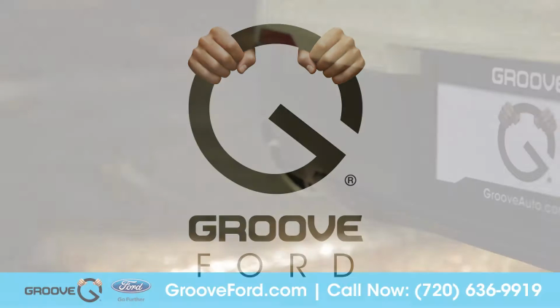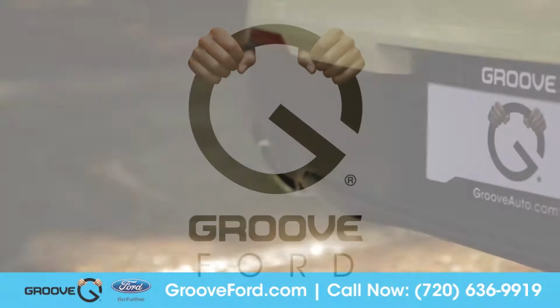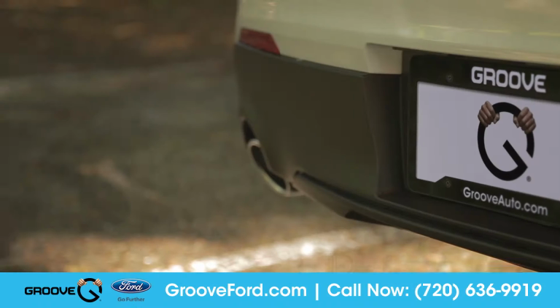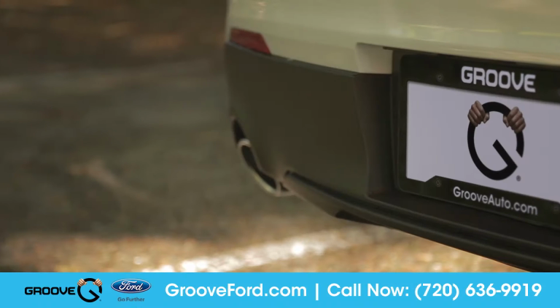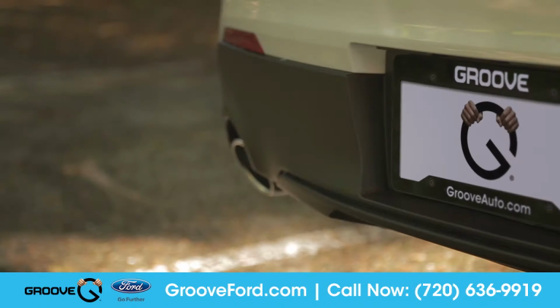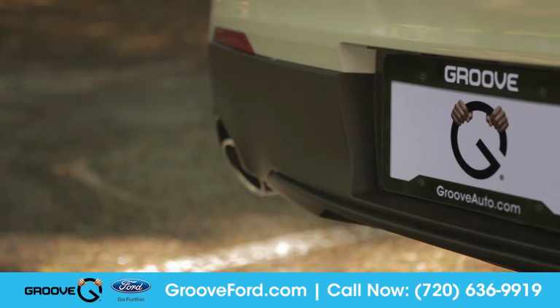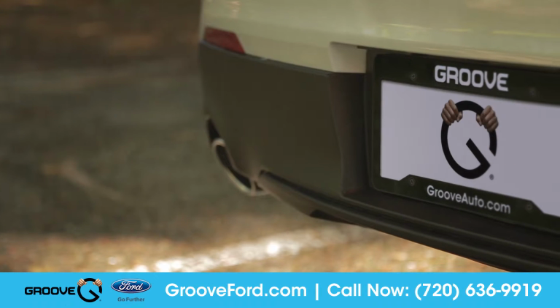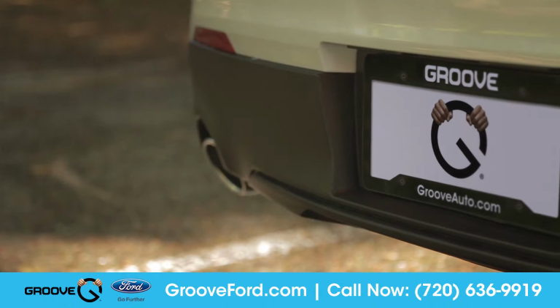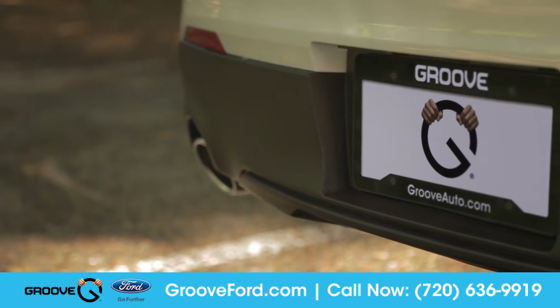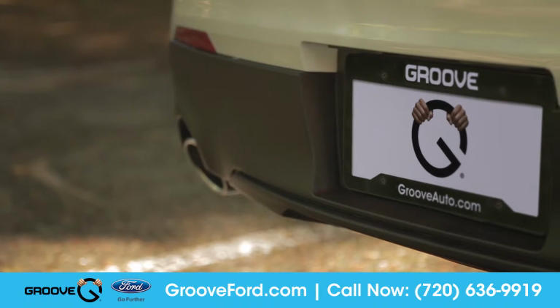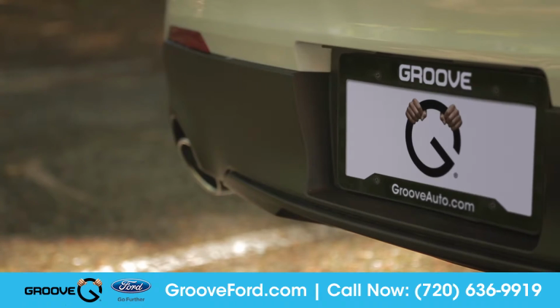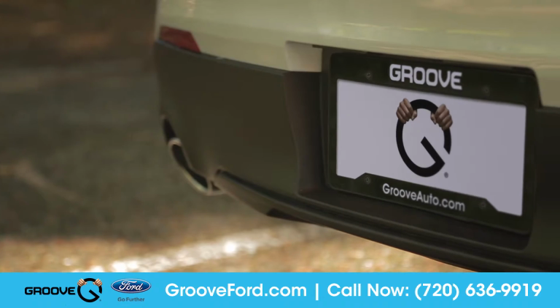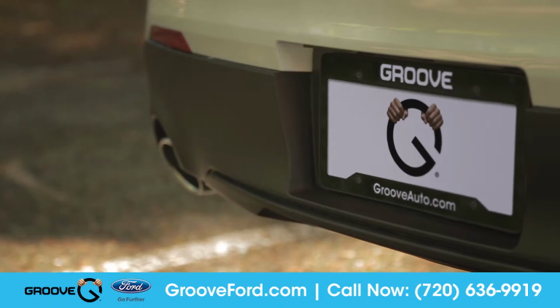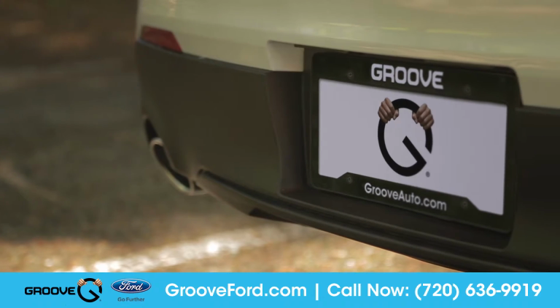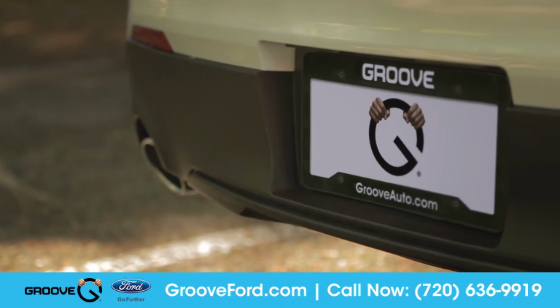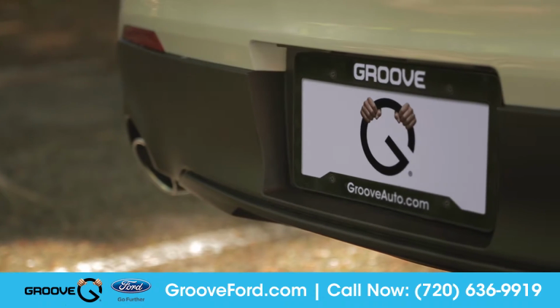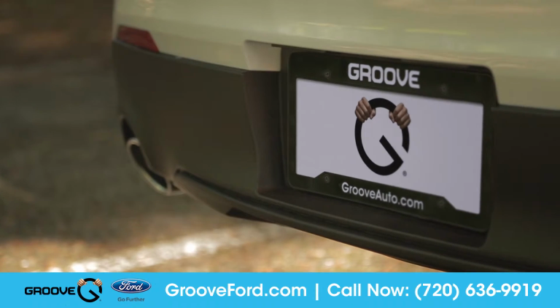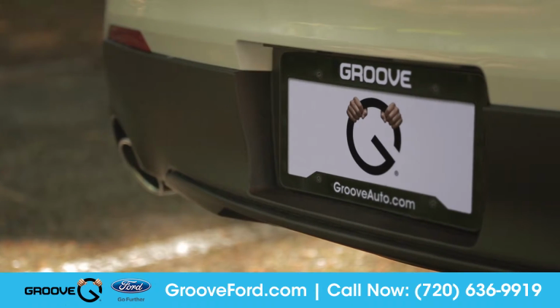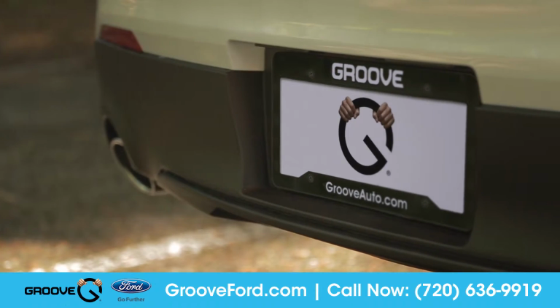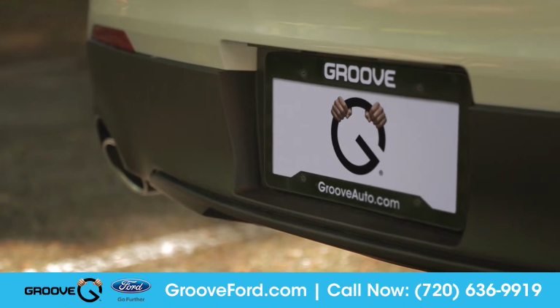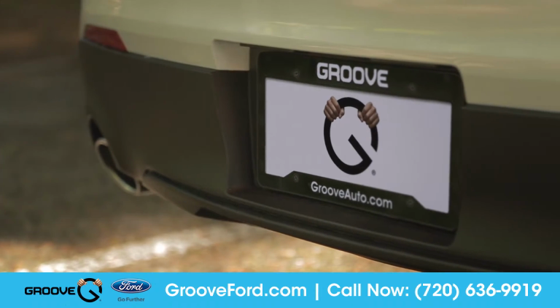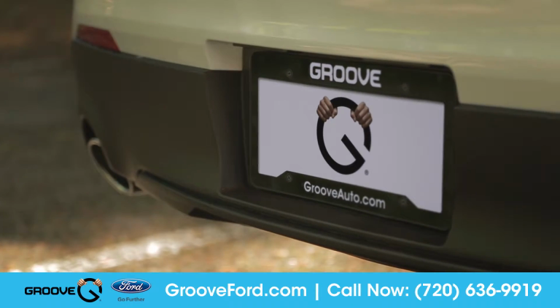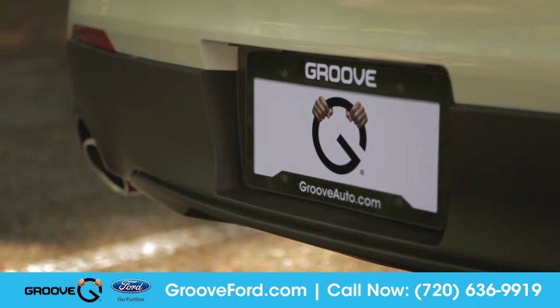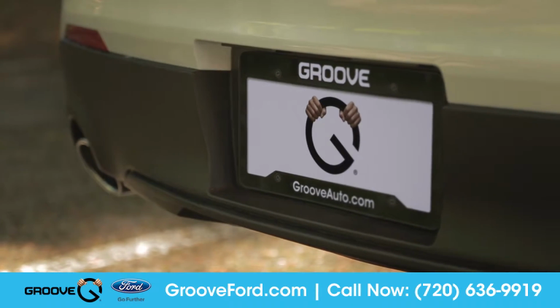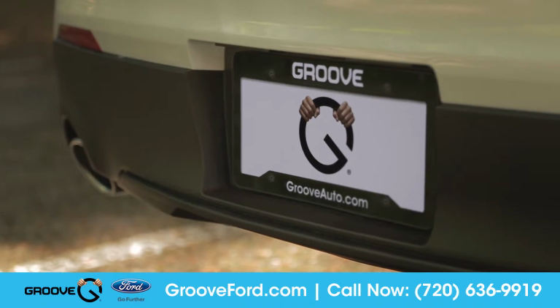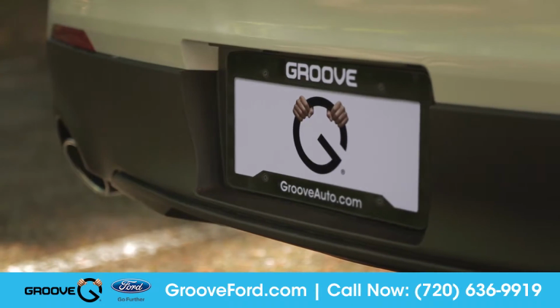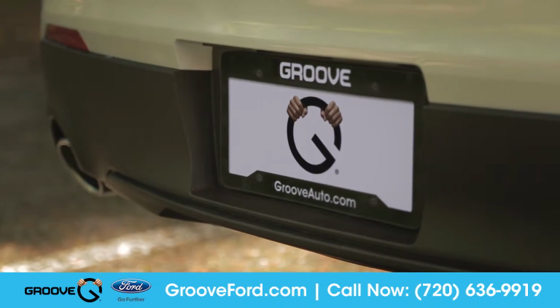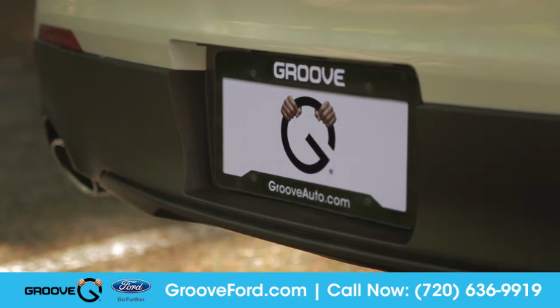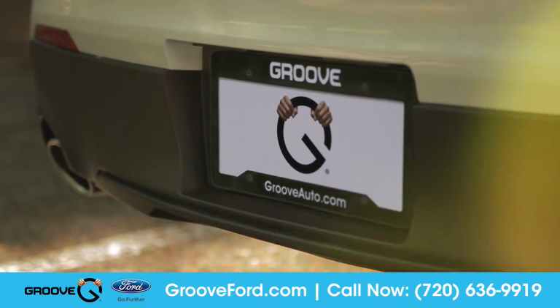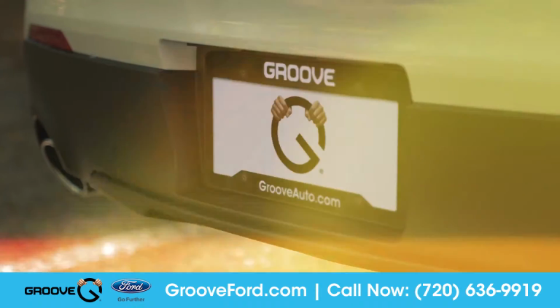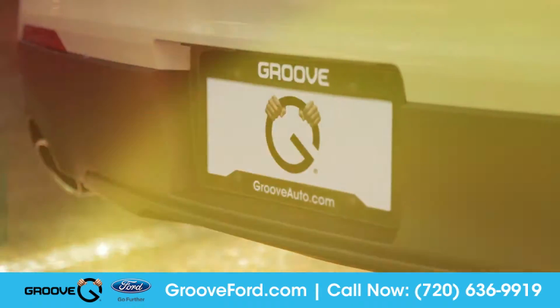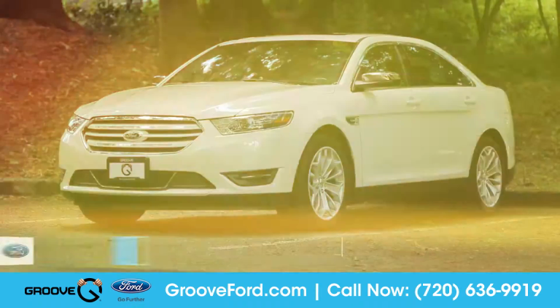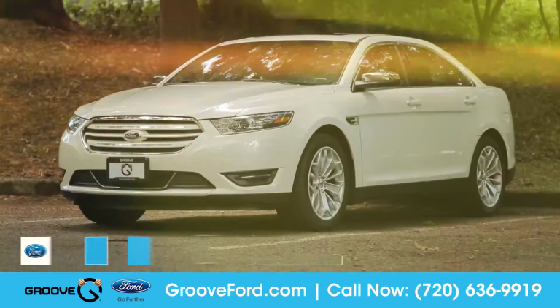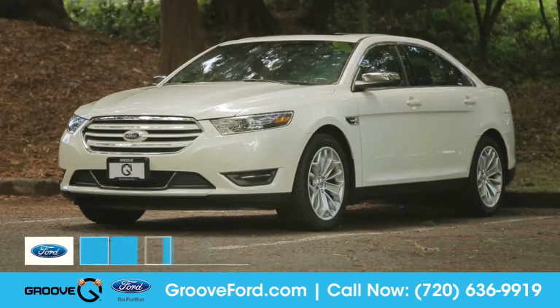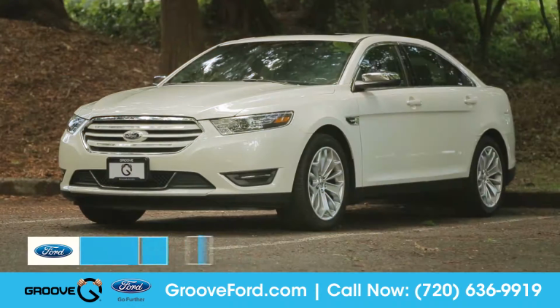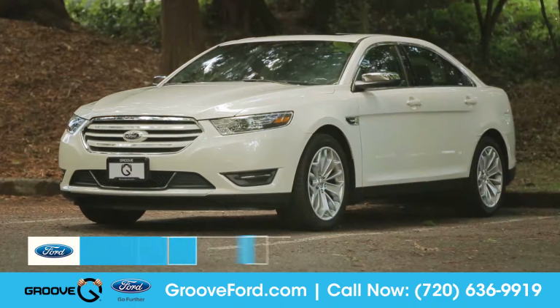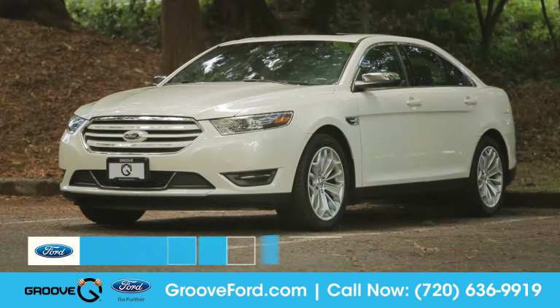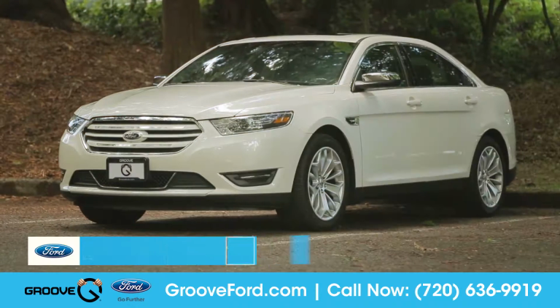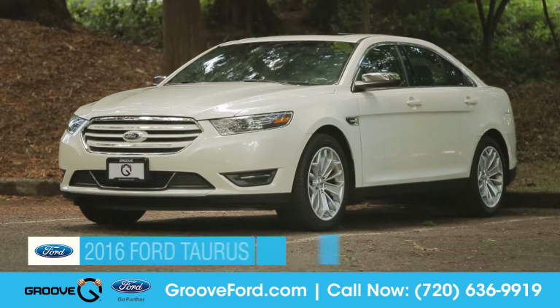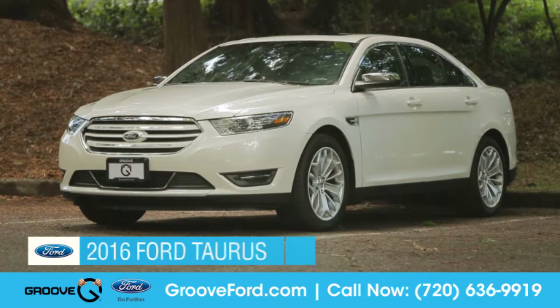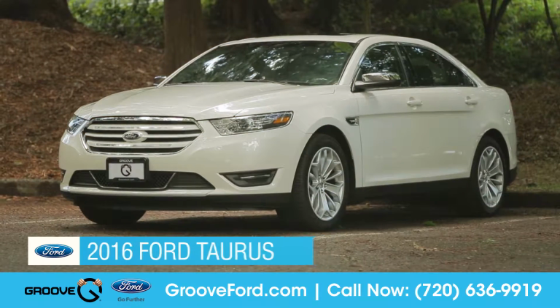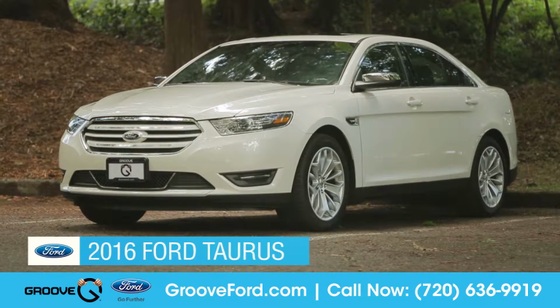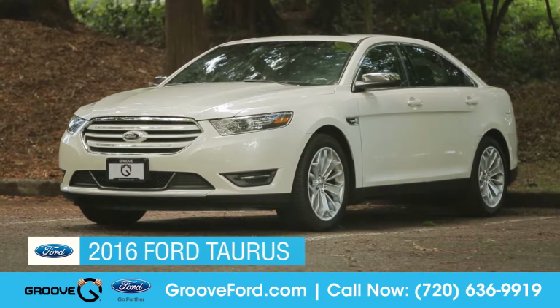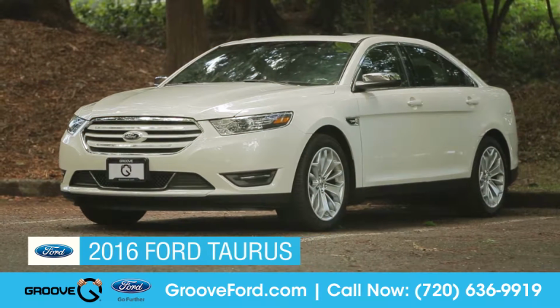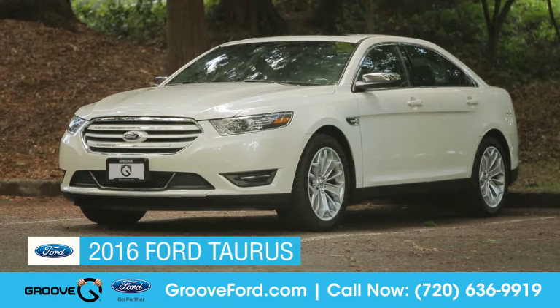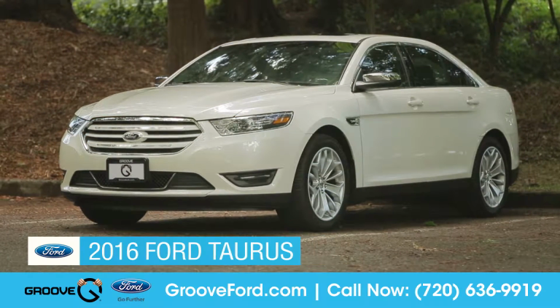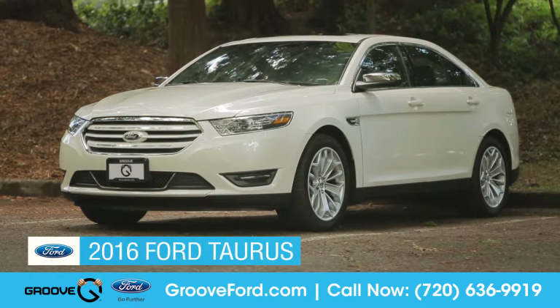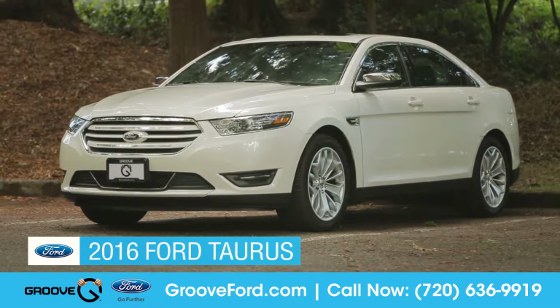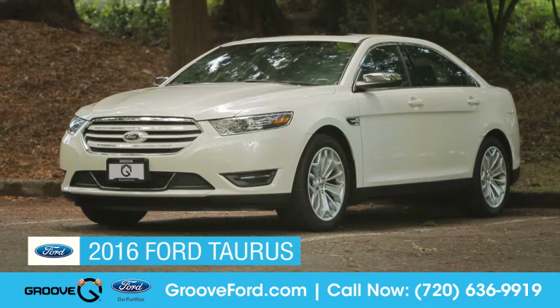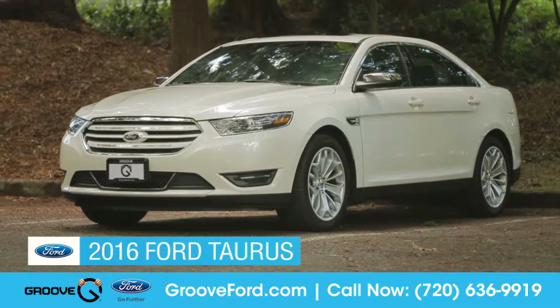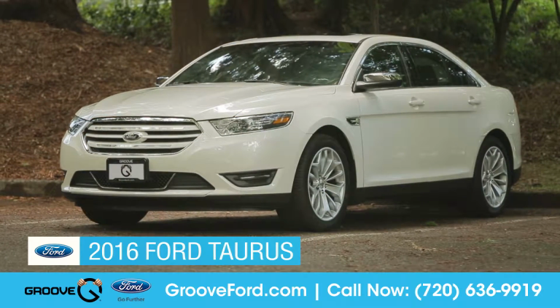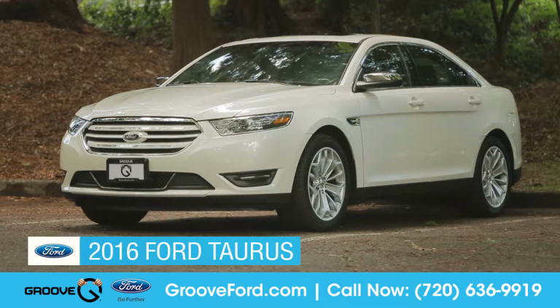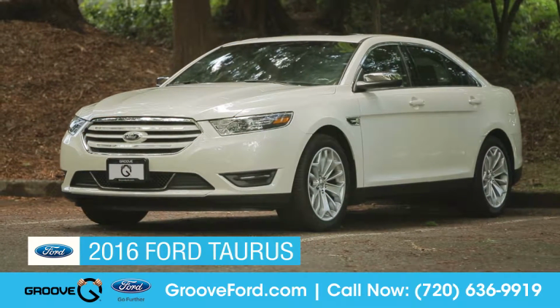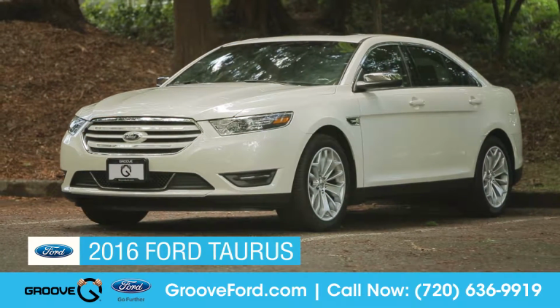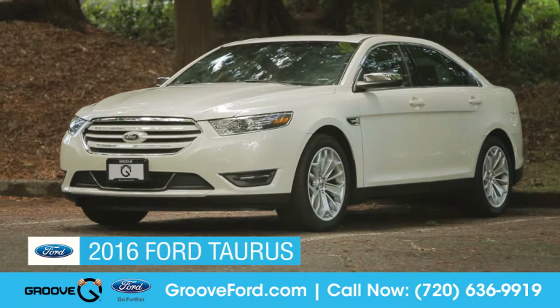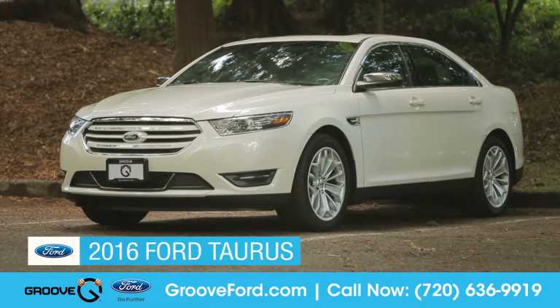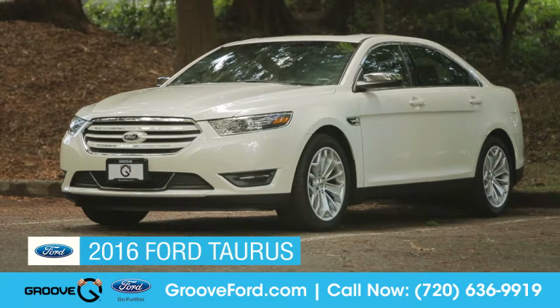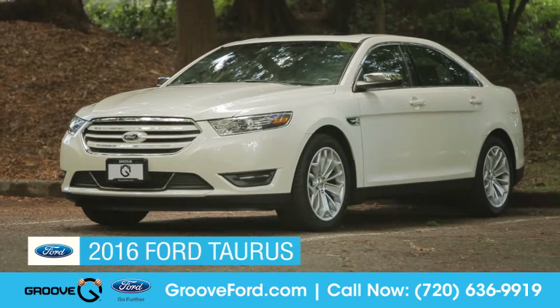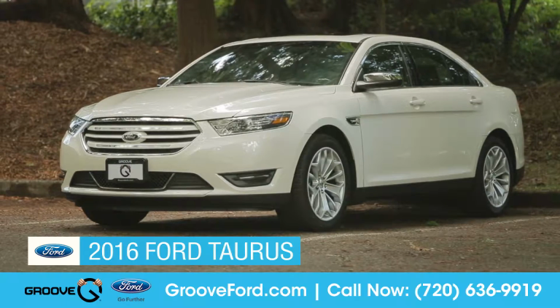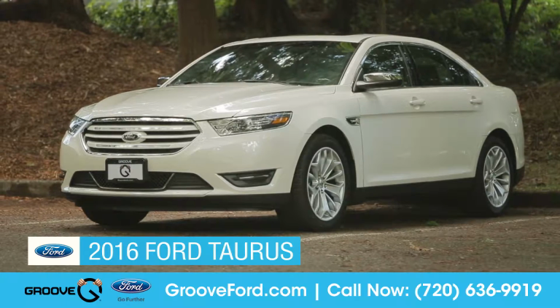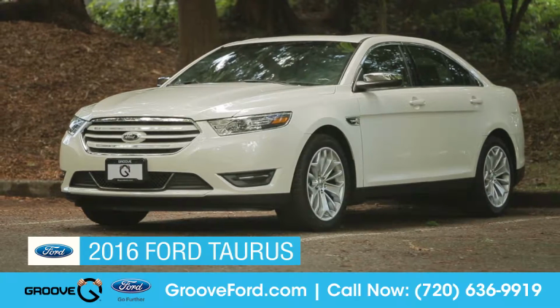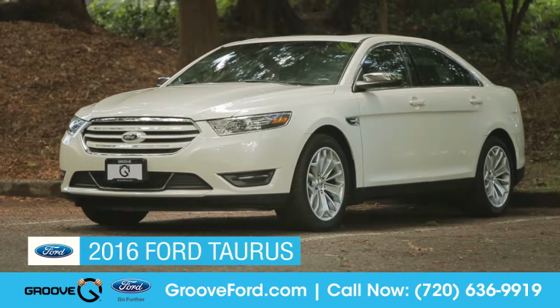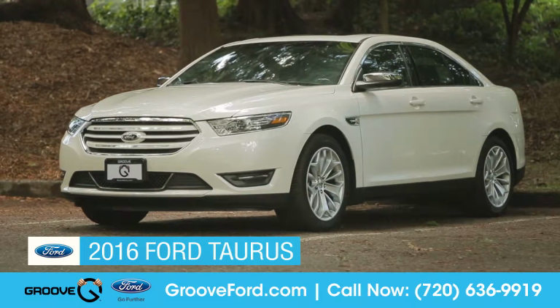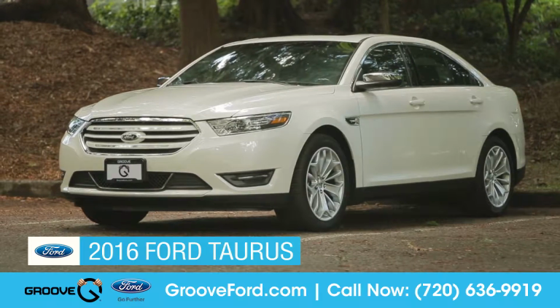At GrooveFord, we believe in the power of yes. Today, we'd like to talk about the 2016 Ford Taurus.